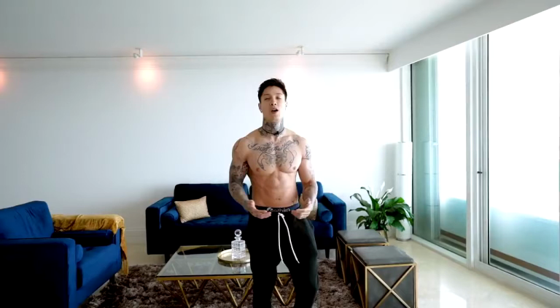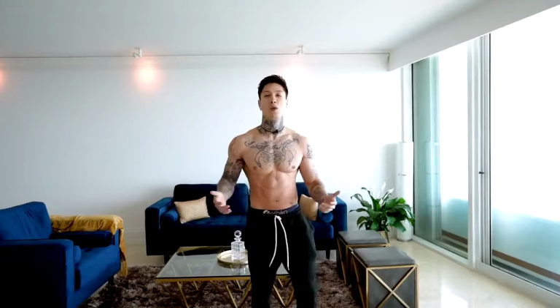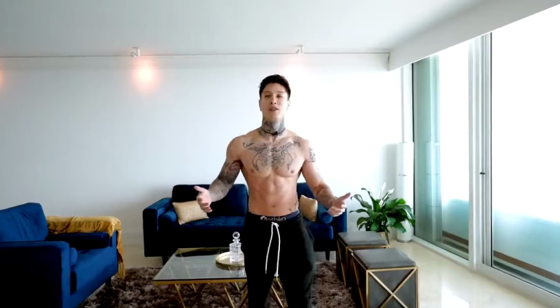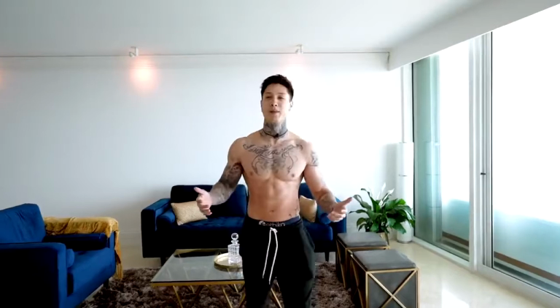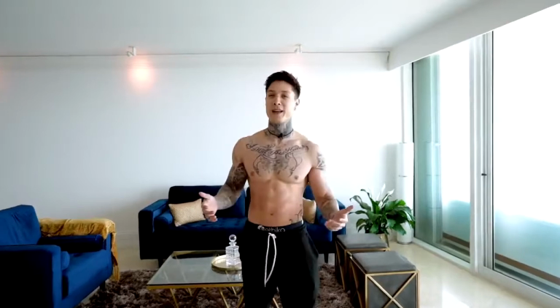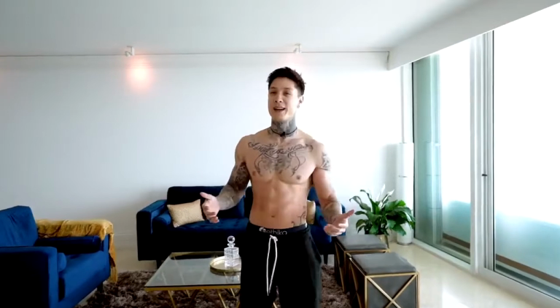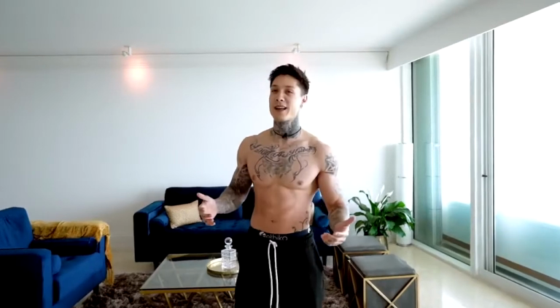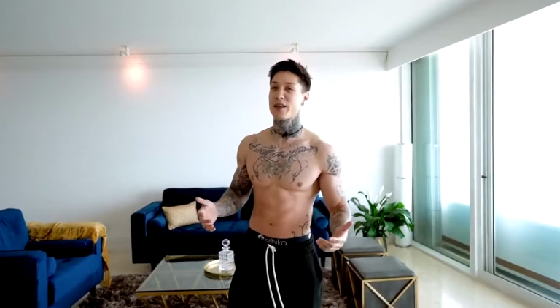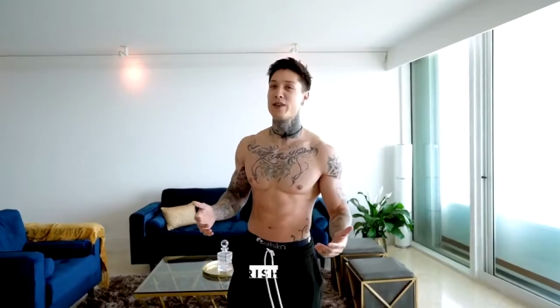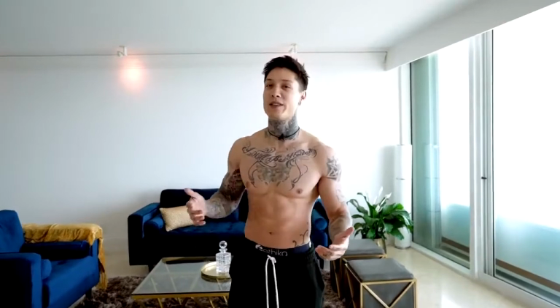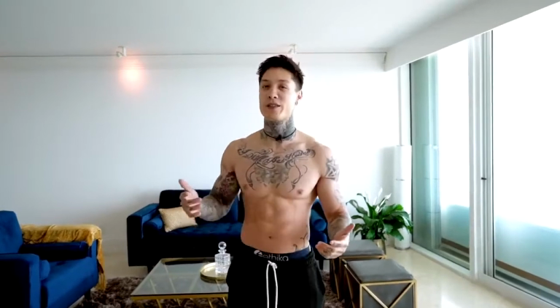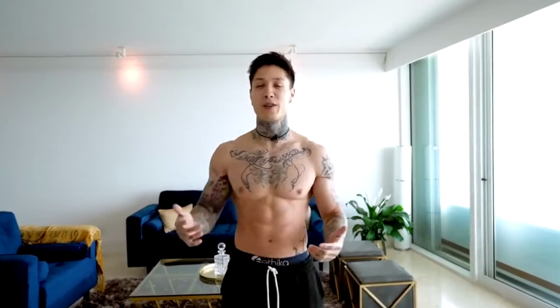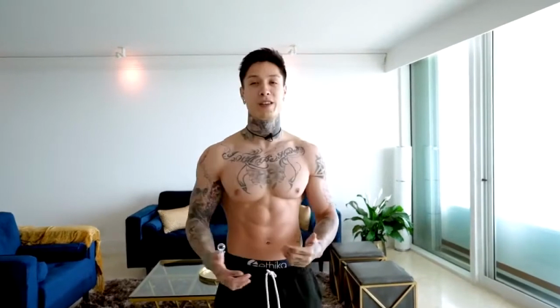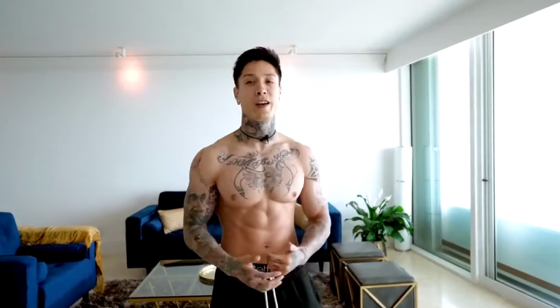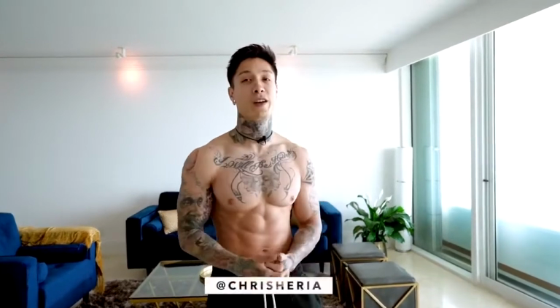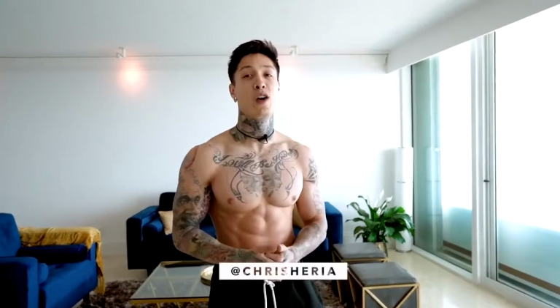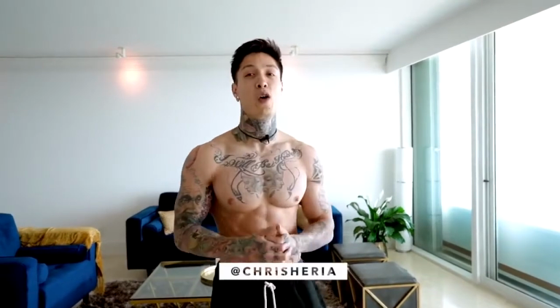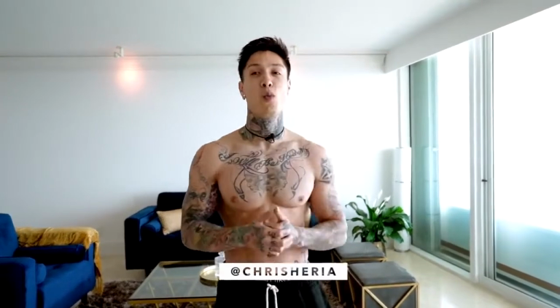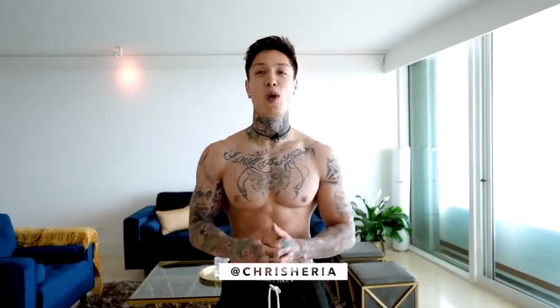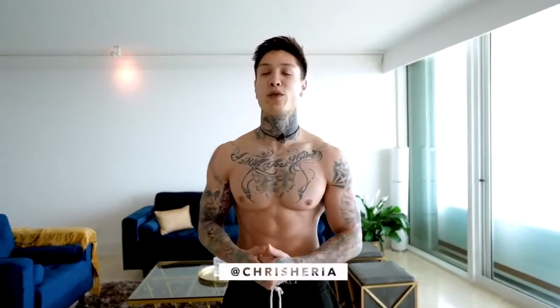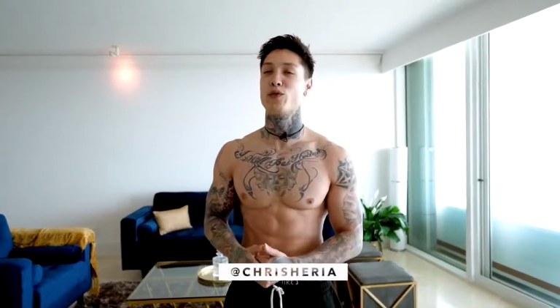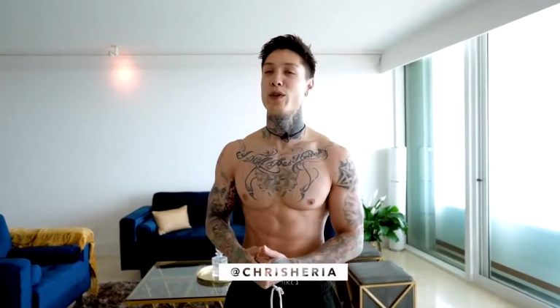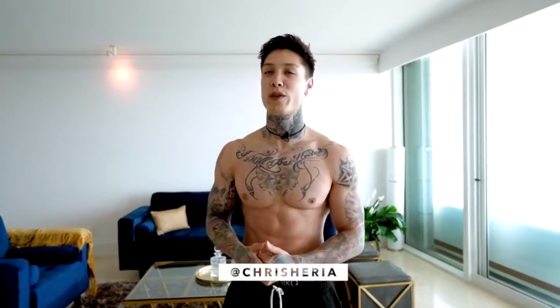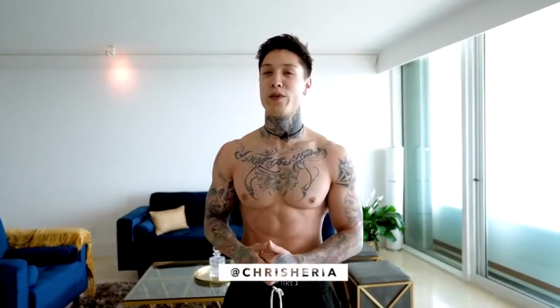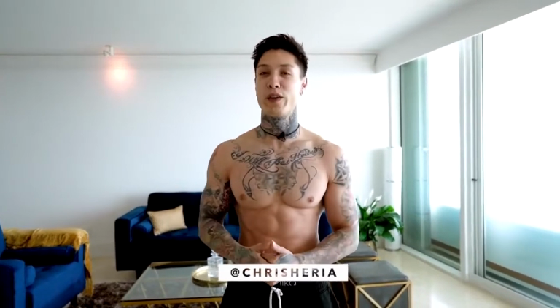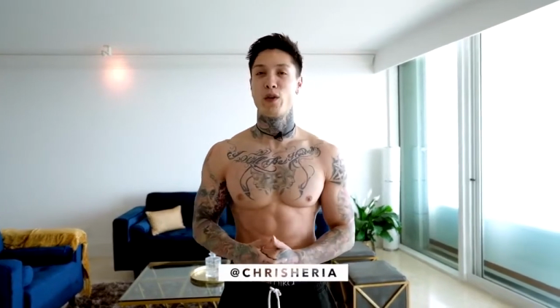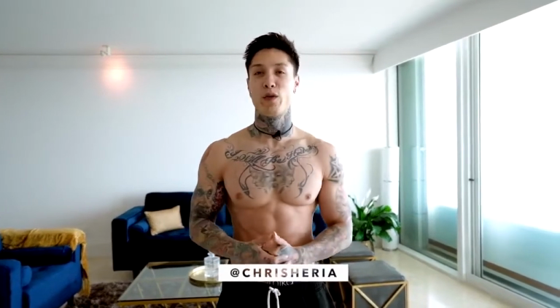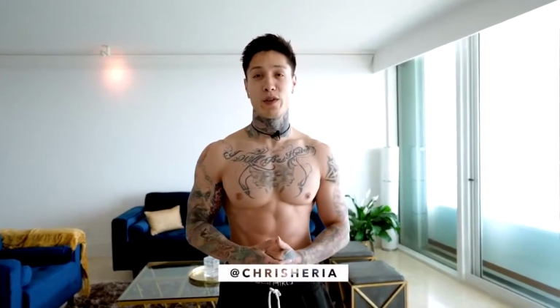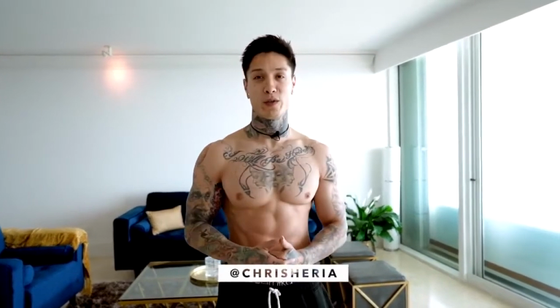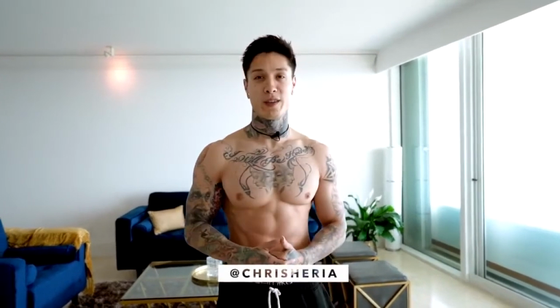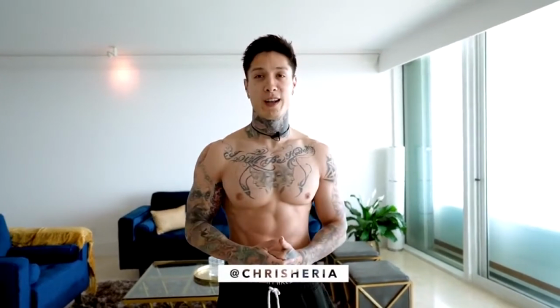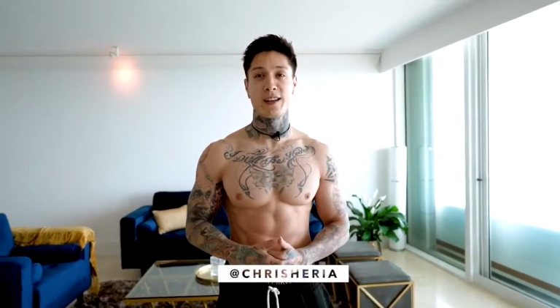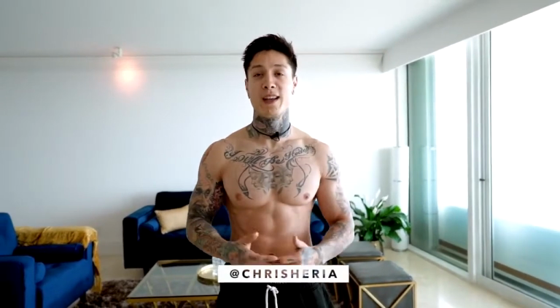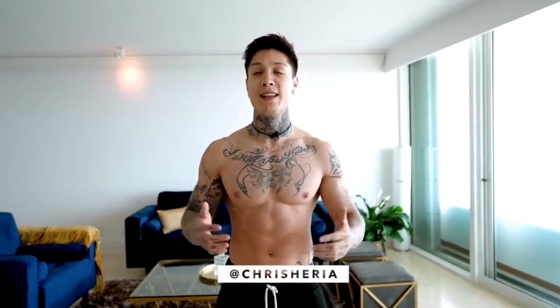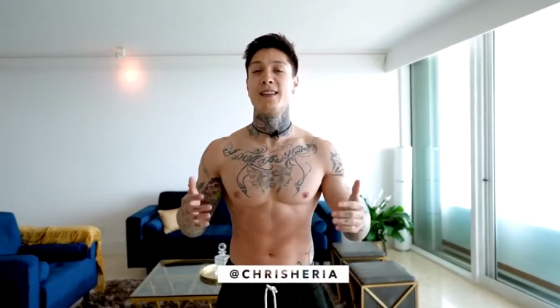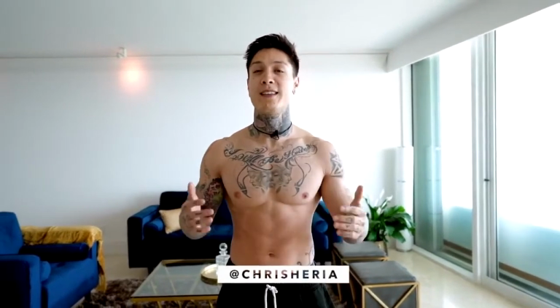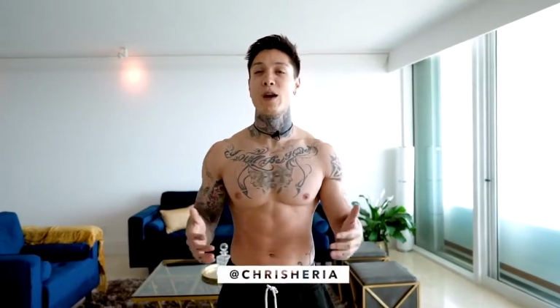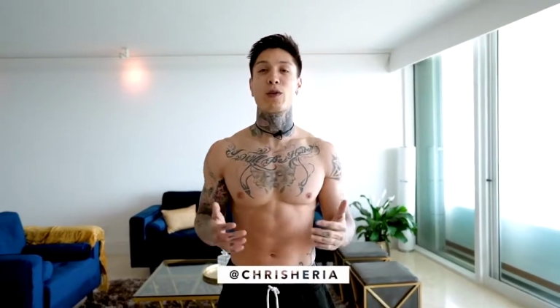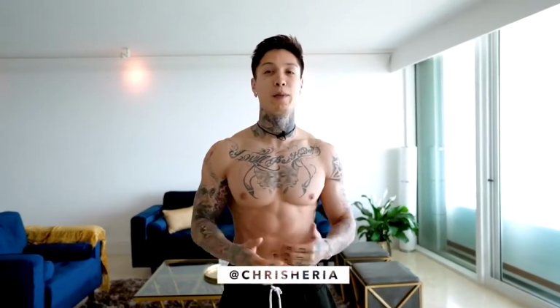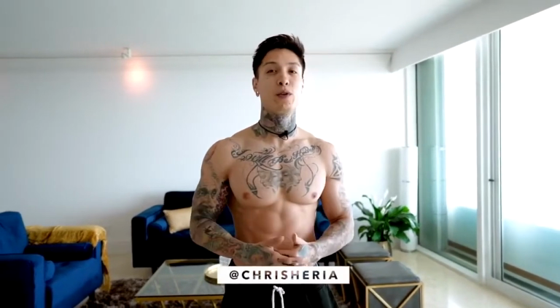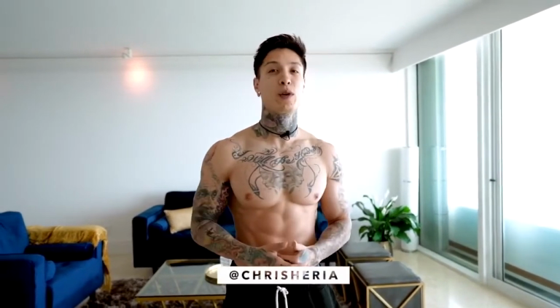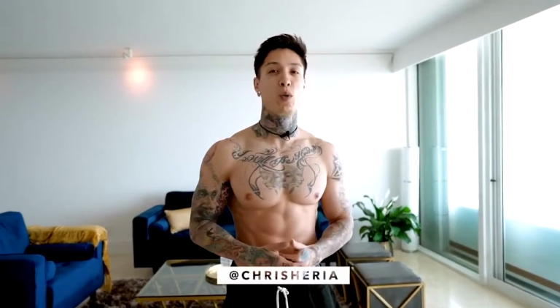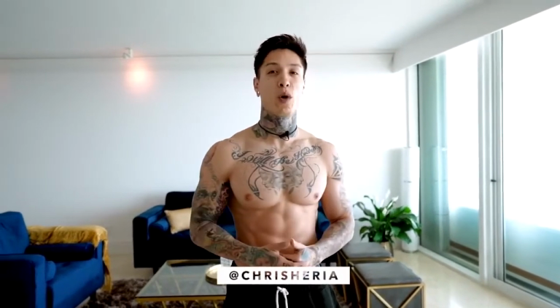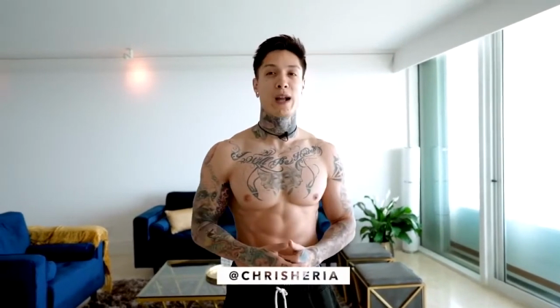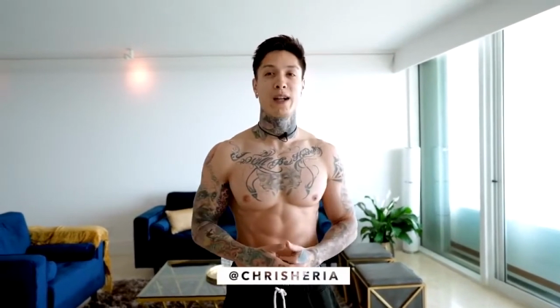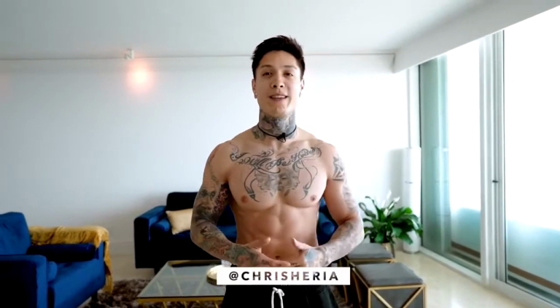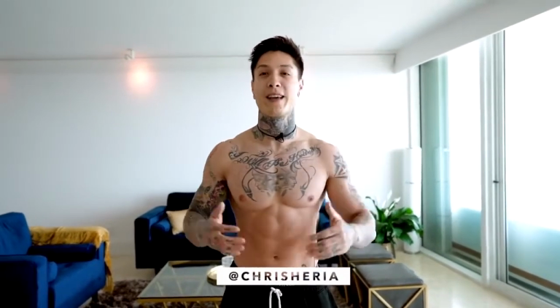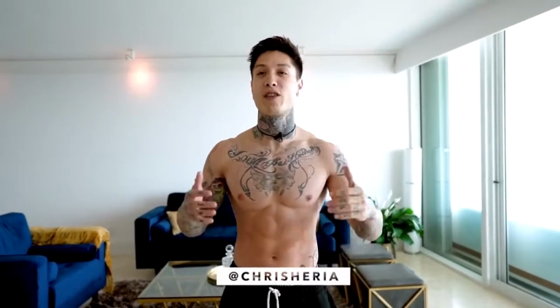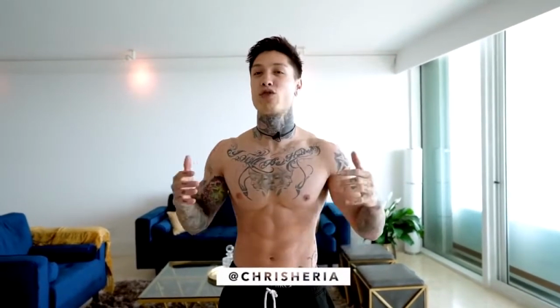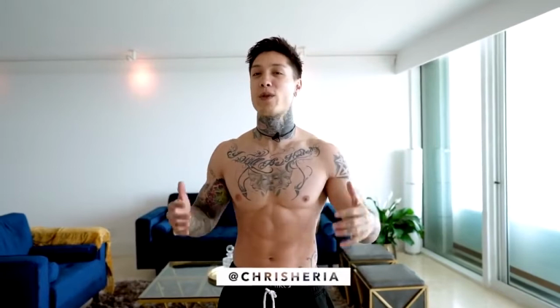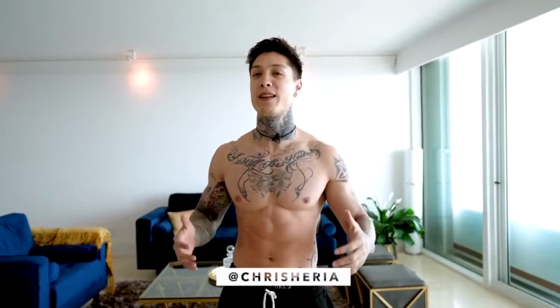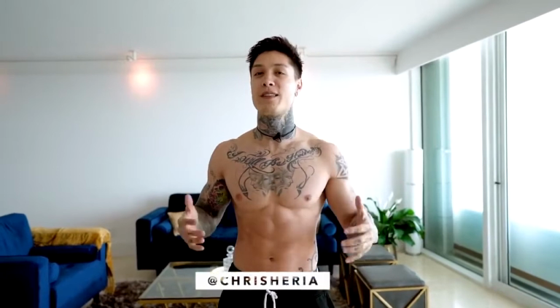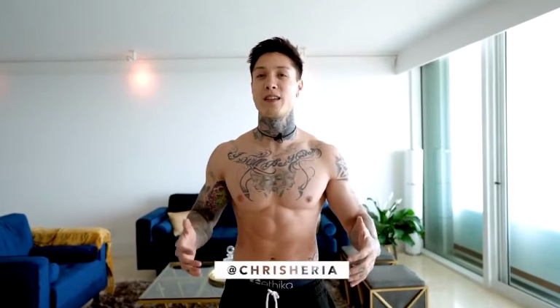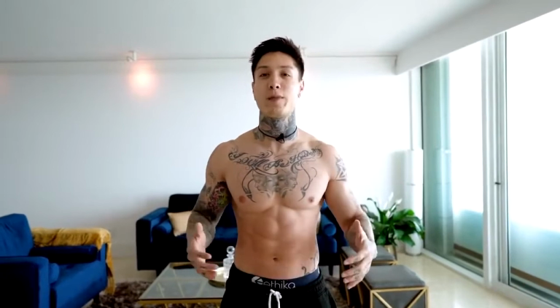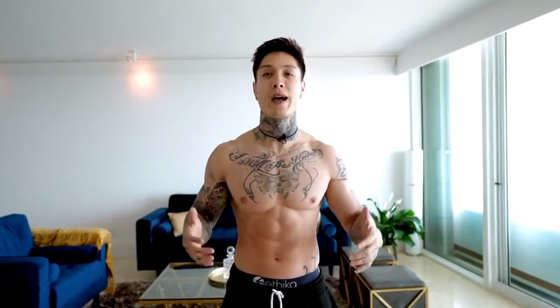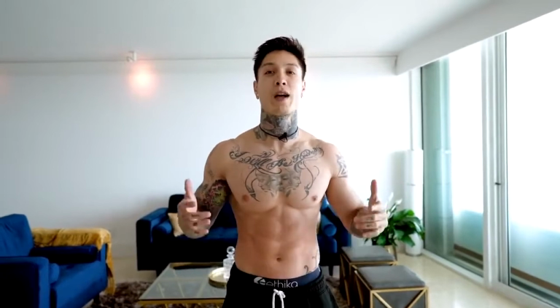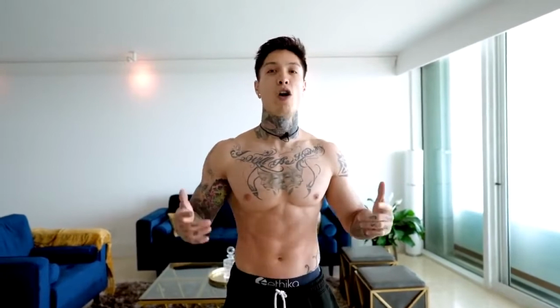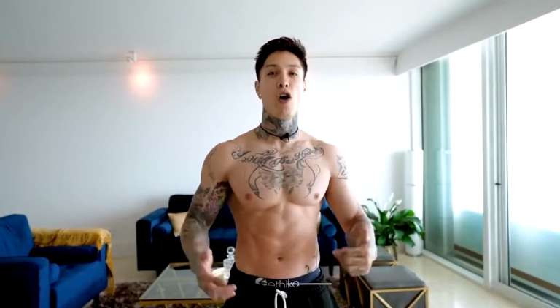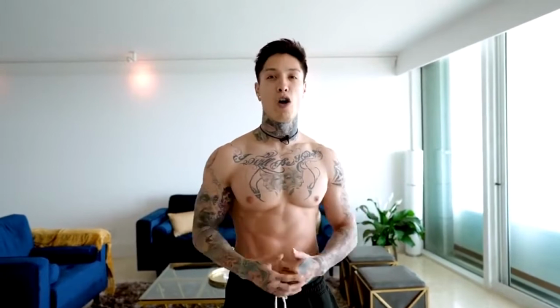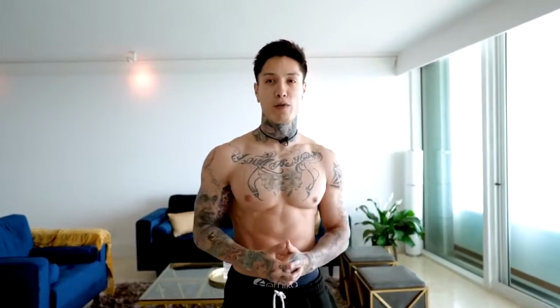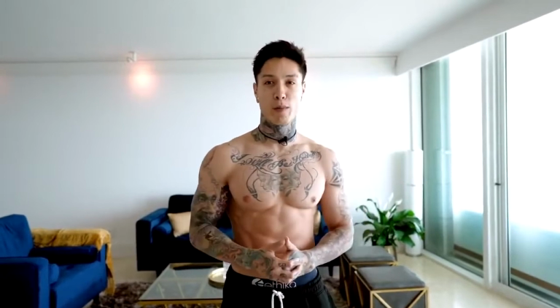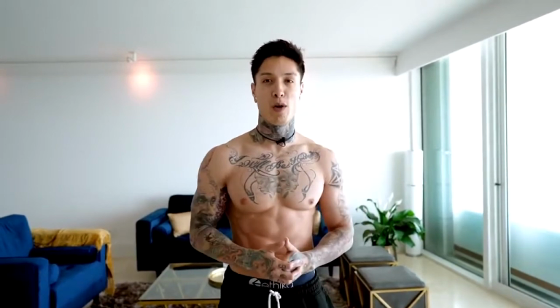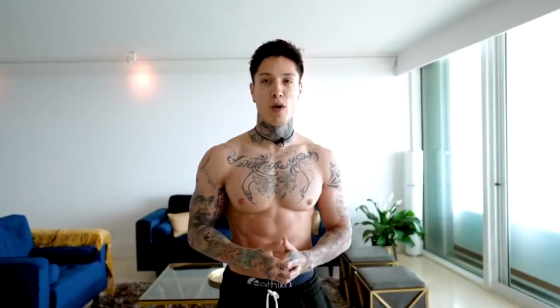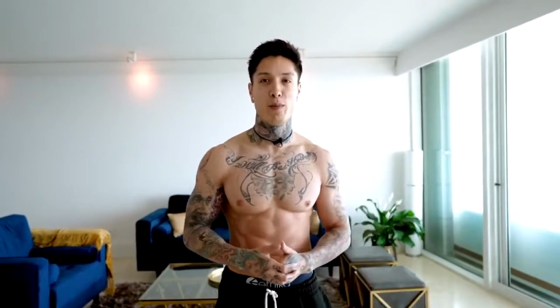What's up, THENX athletes, it's Chris Heria. Welcome to another video of Official THENX. Today, we're gonna be doing a workout to get a shredded six pack all from home.